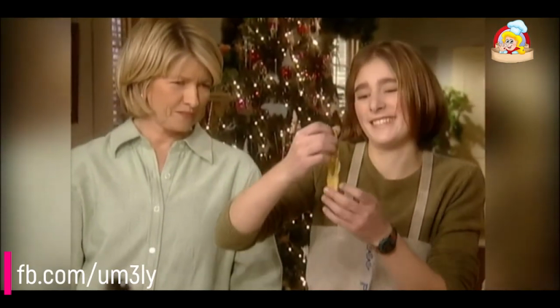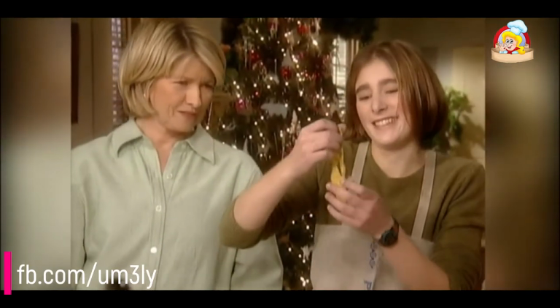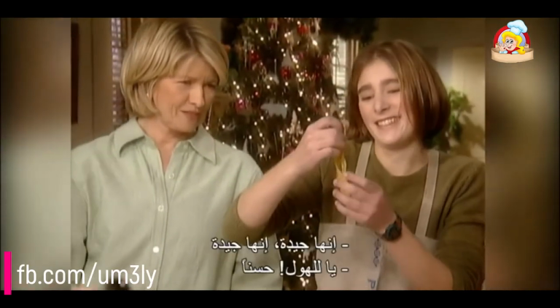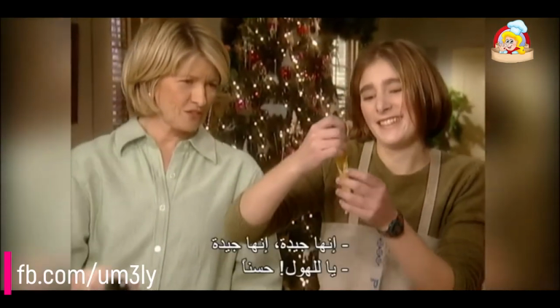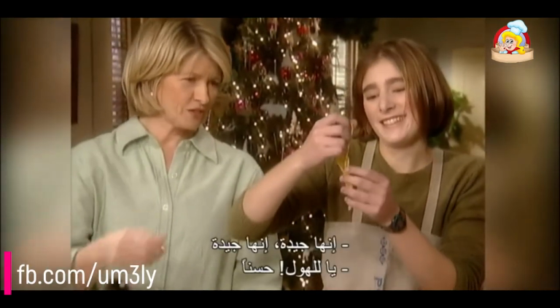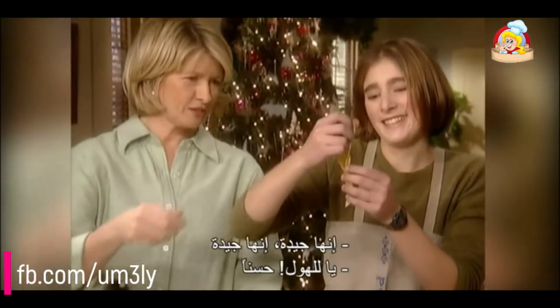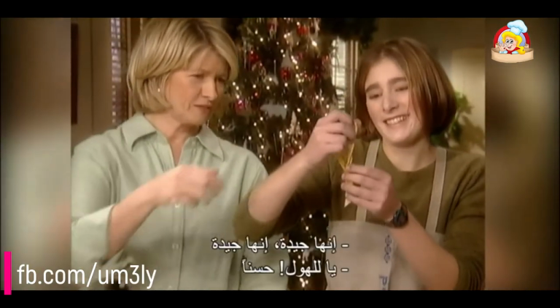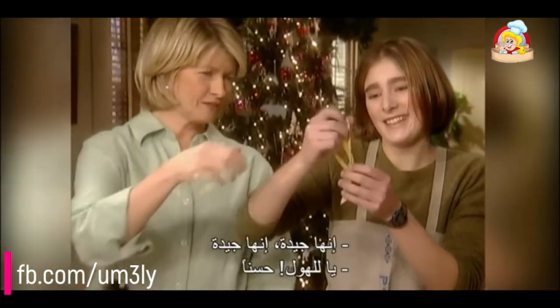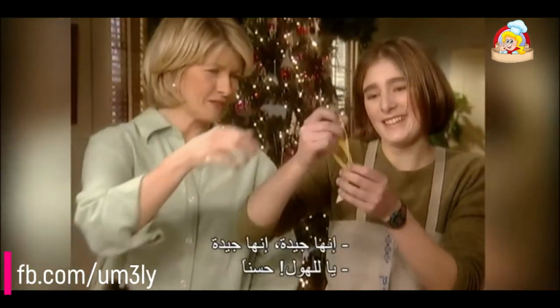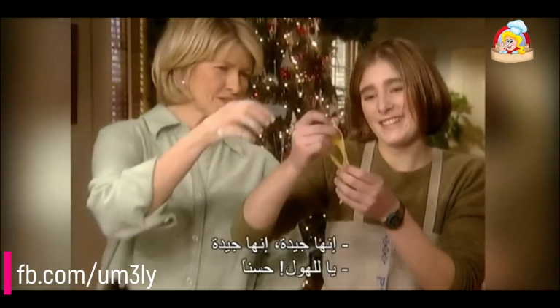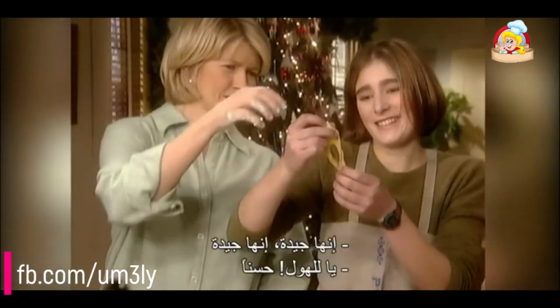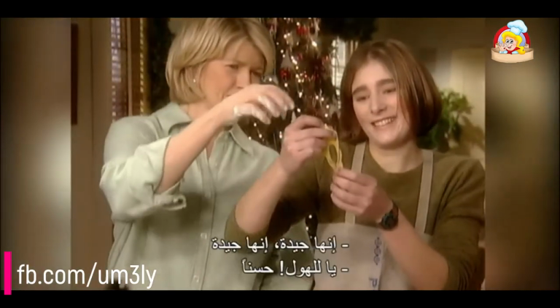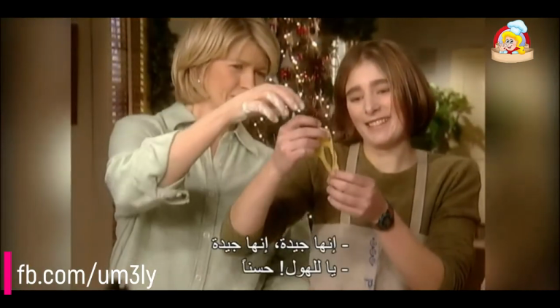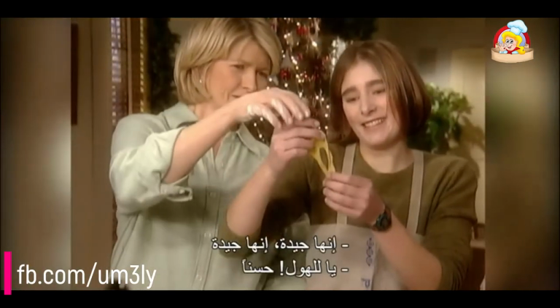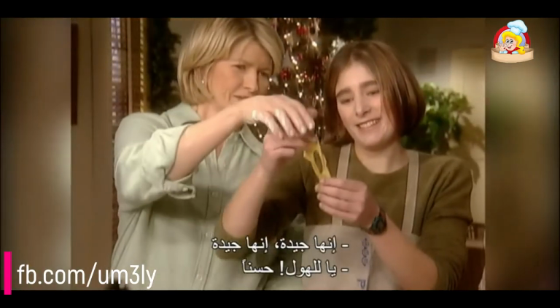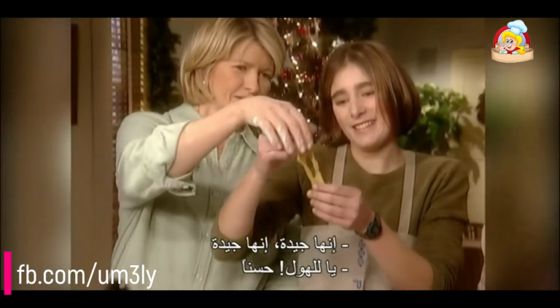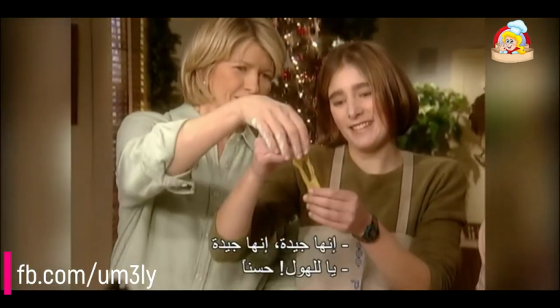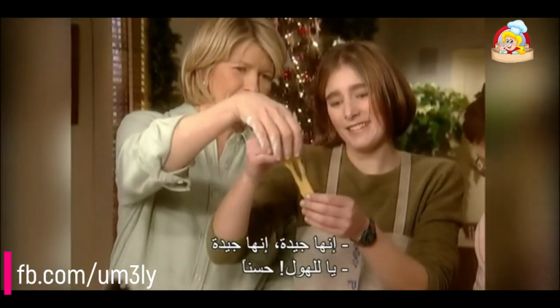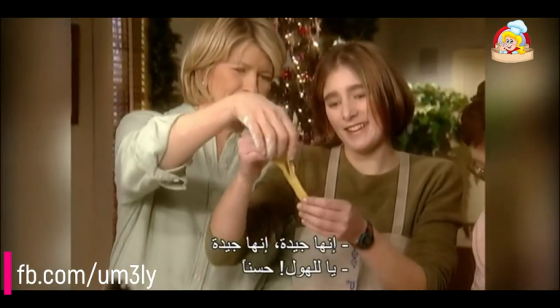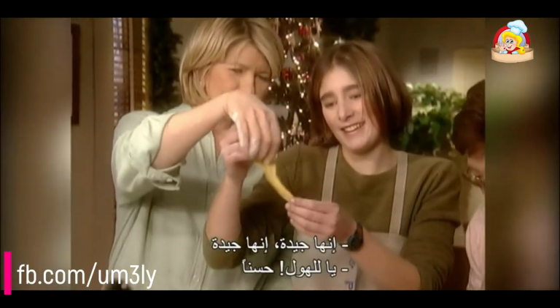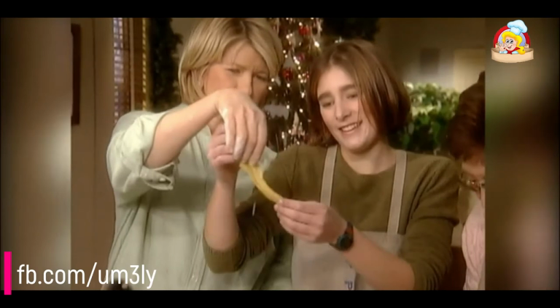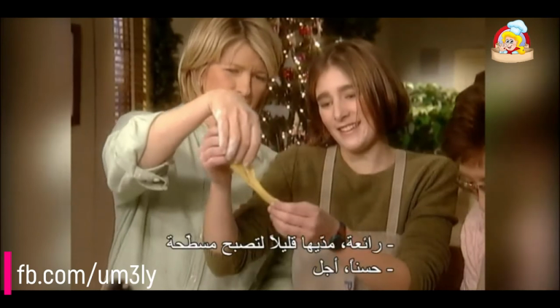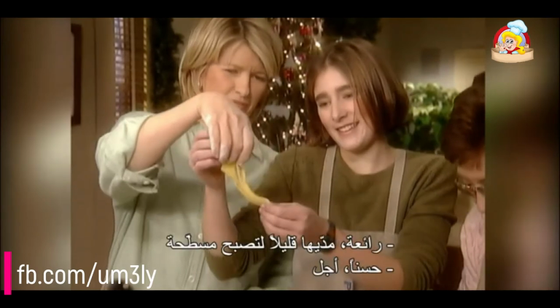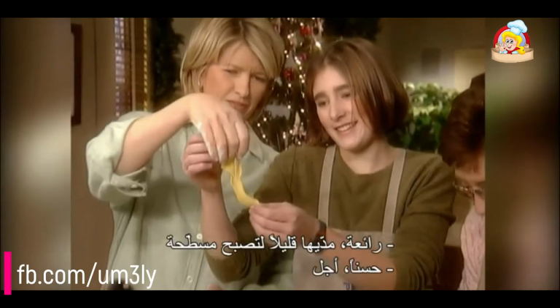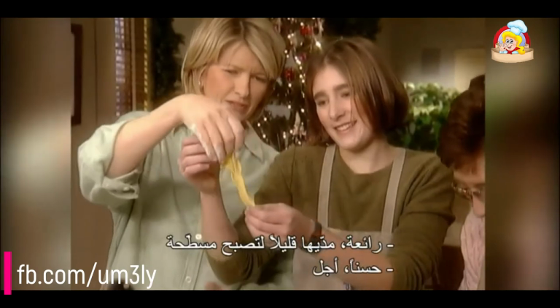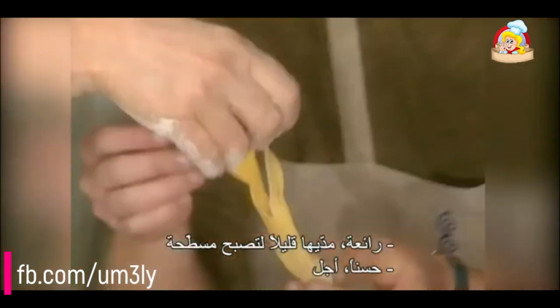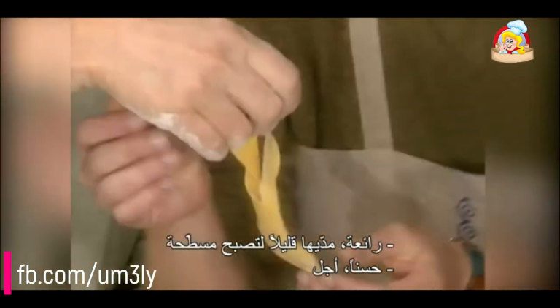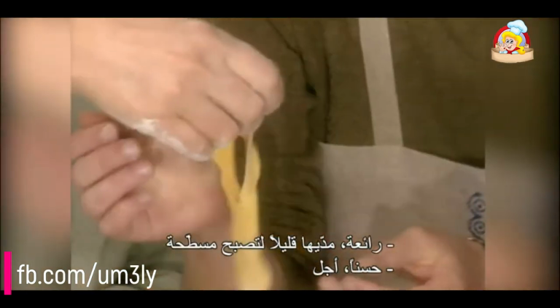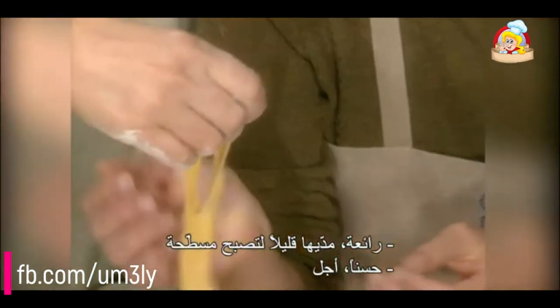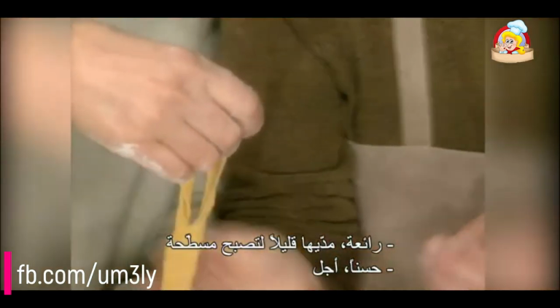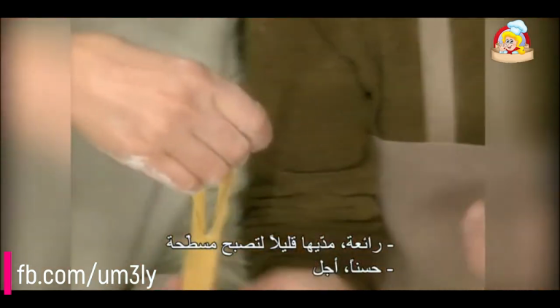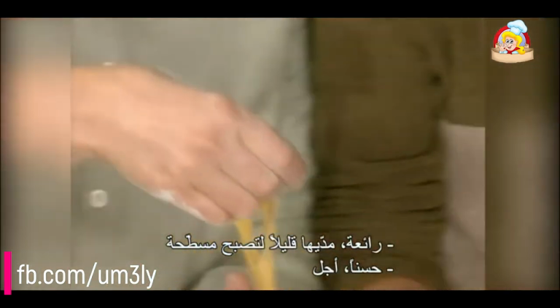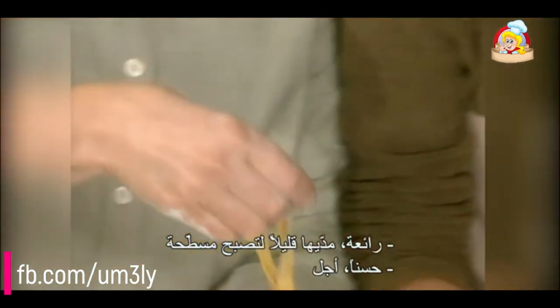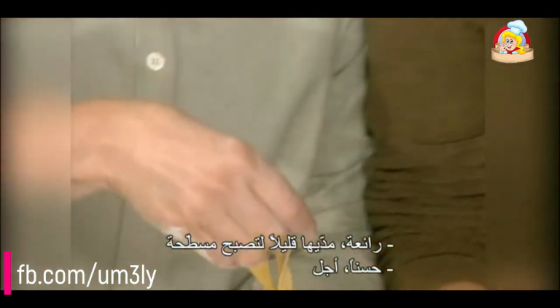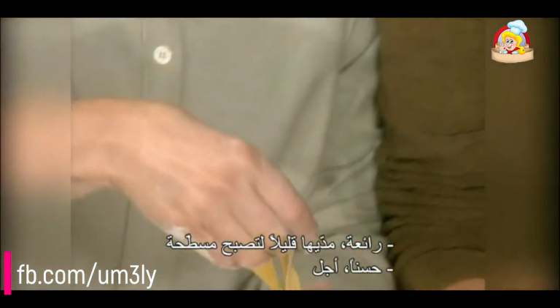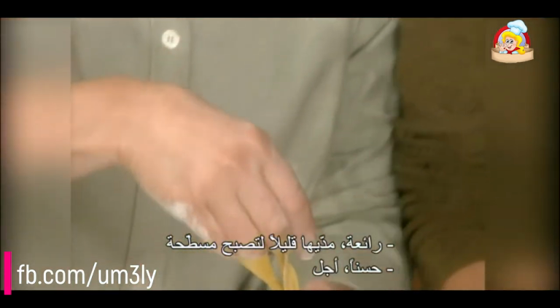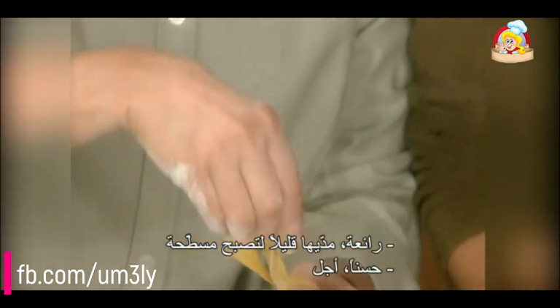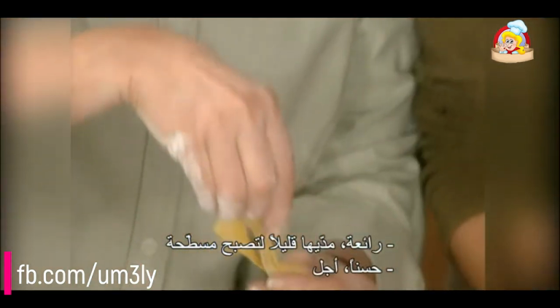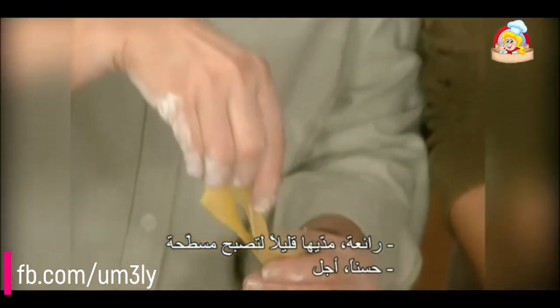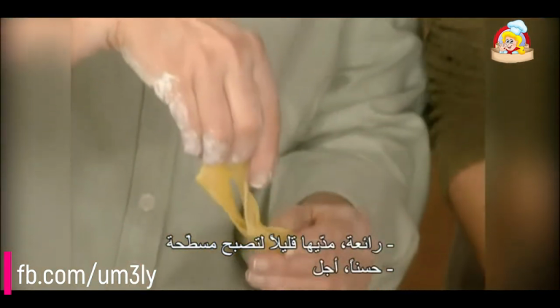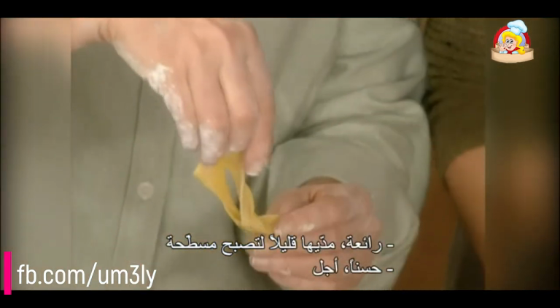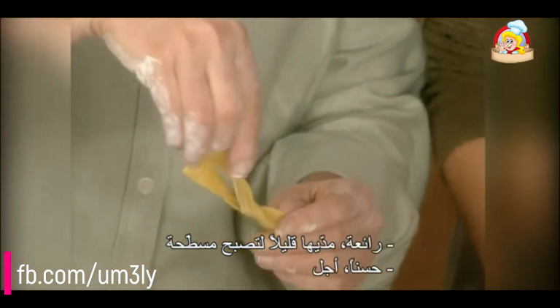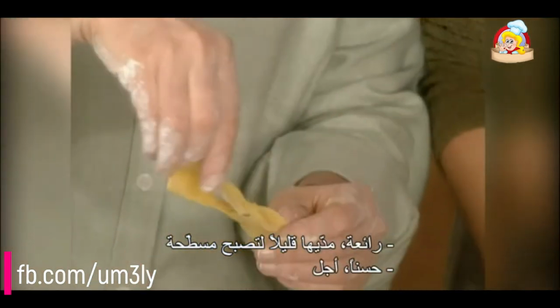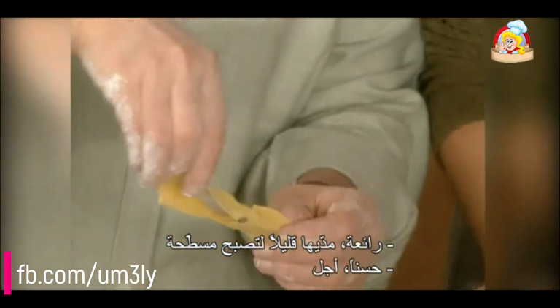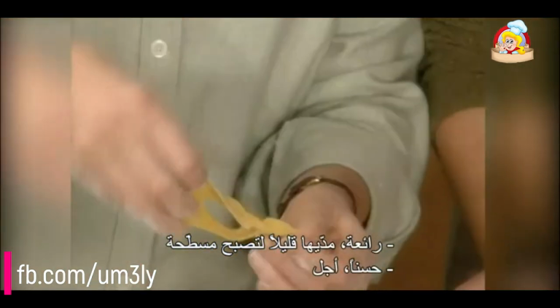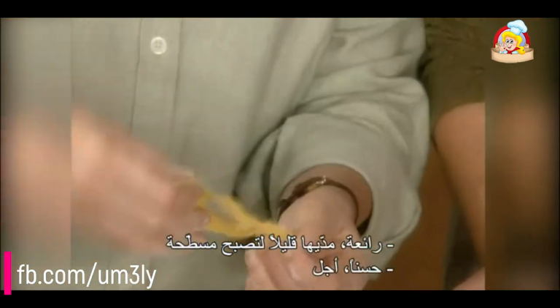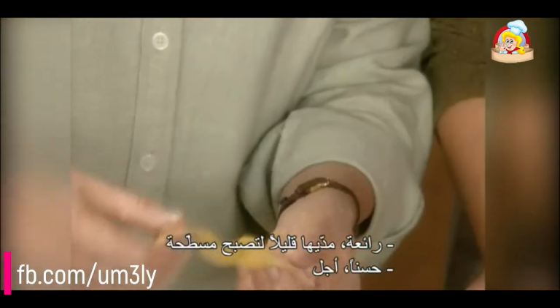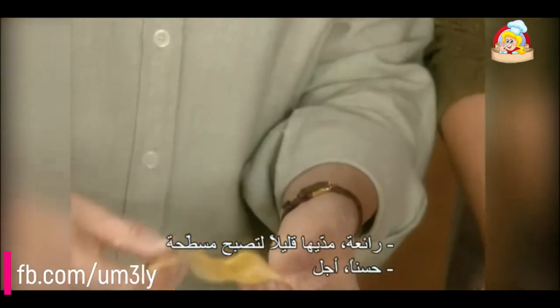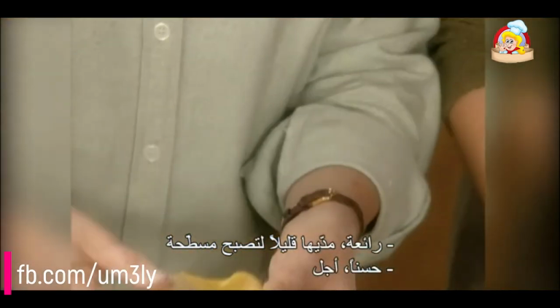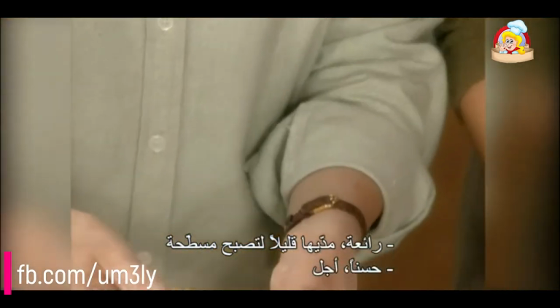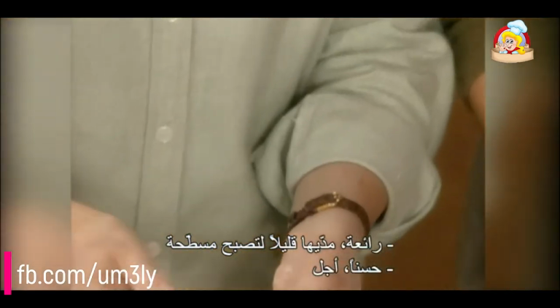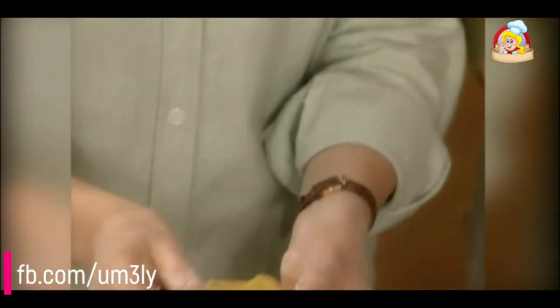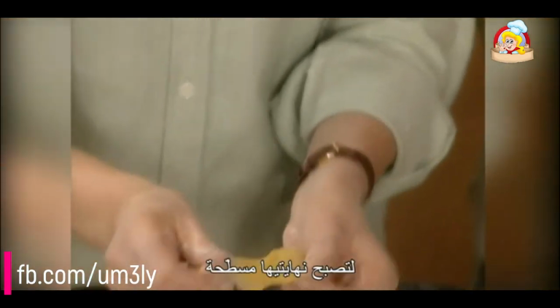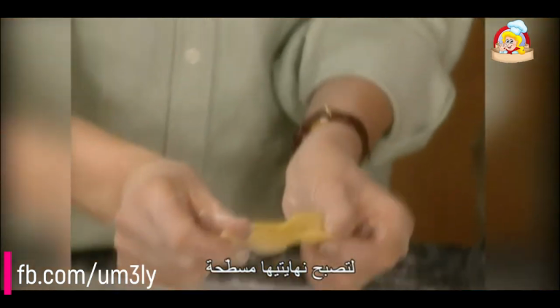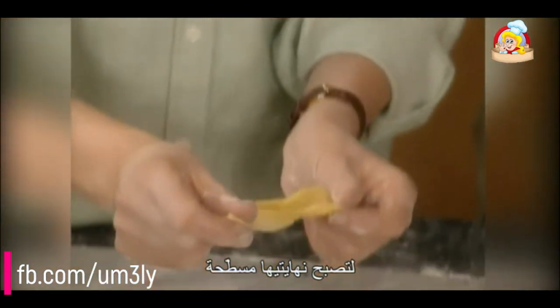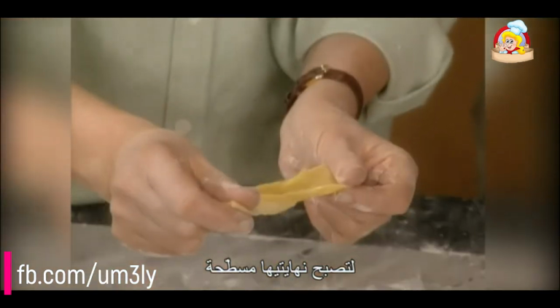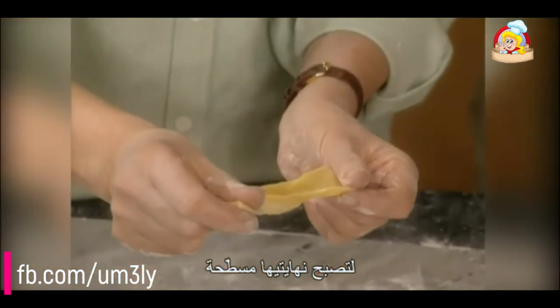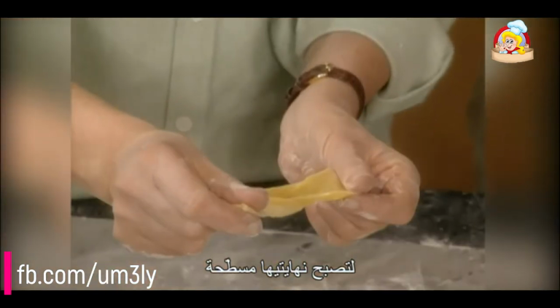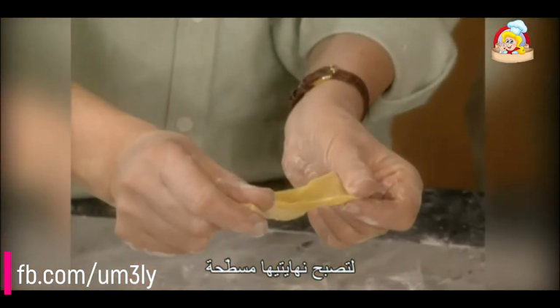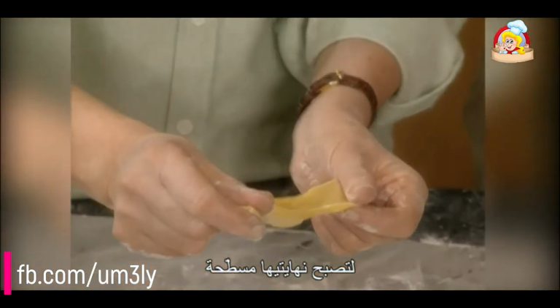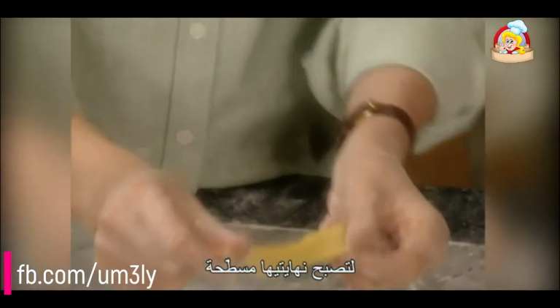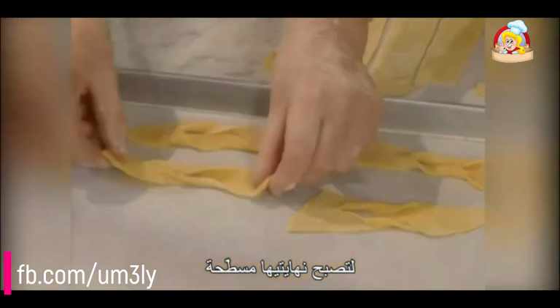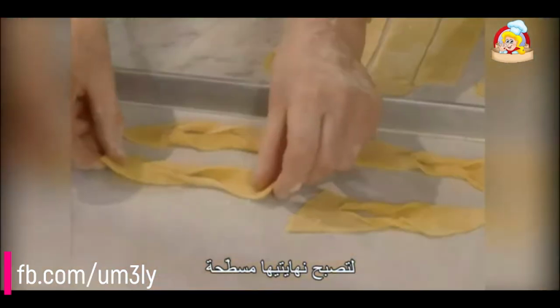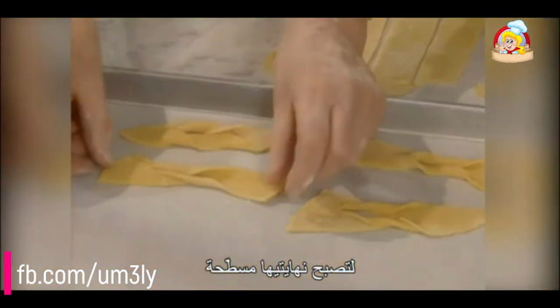That's good. Lovely. Stretch it a little bit so it's flat — so the ends are flat.